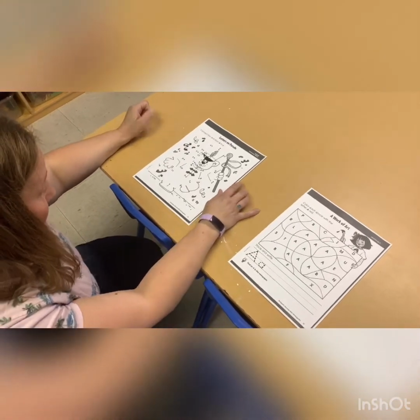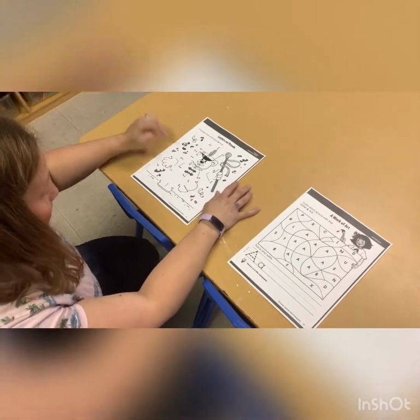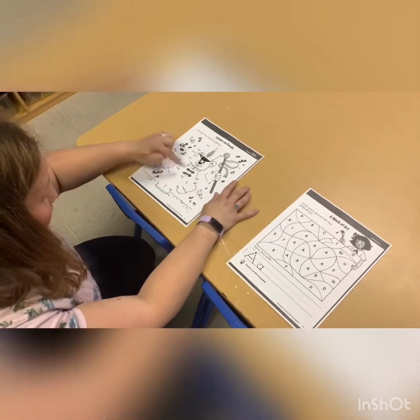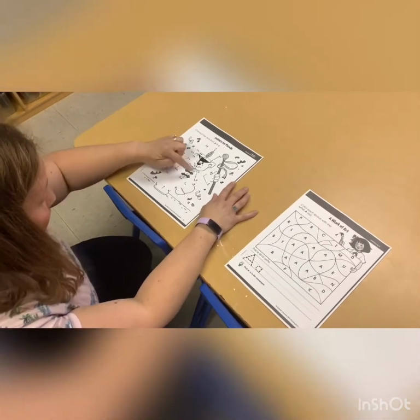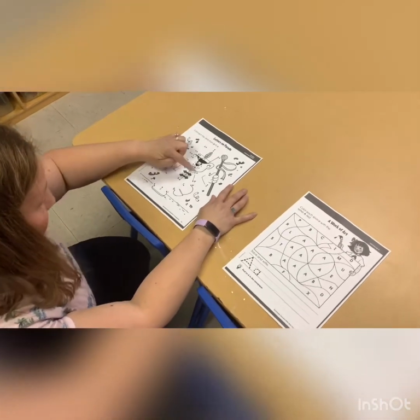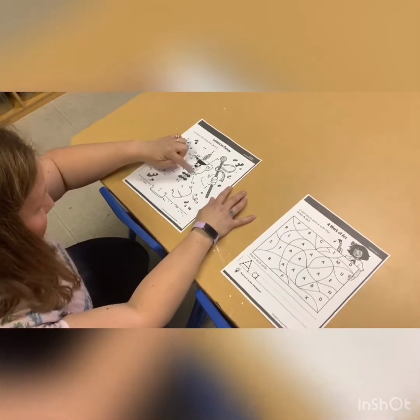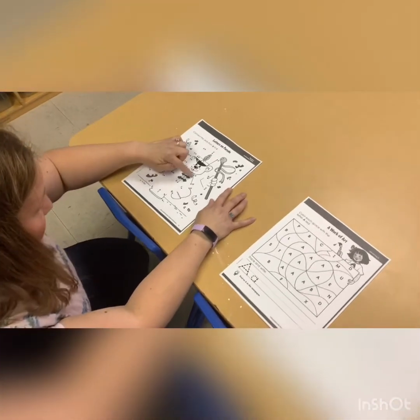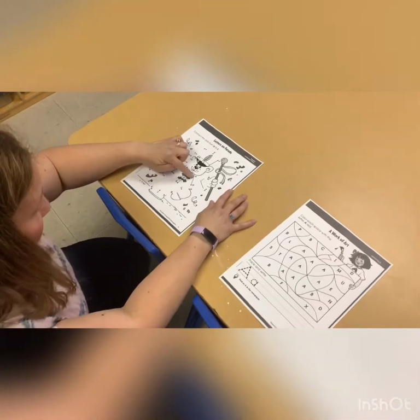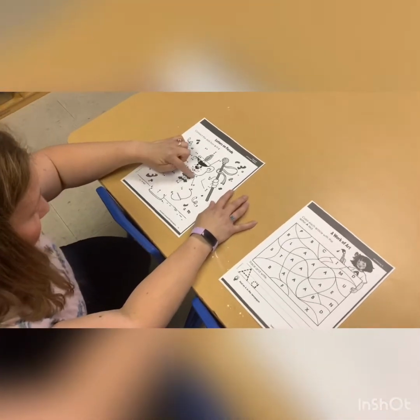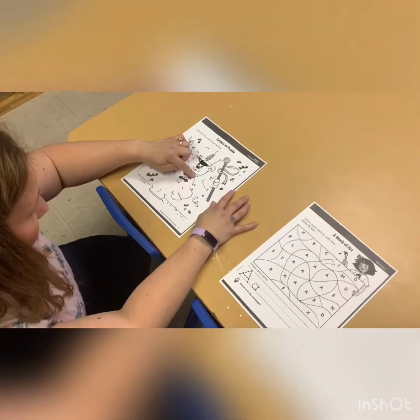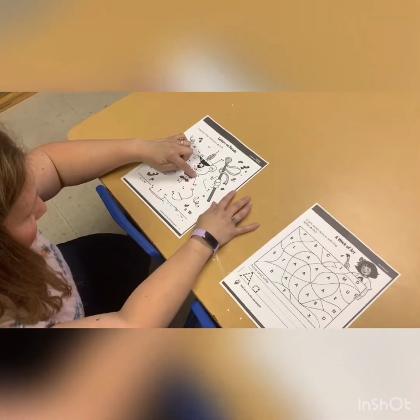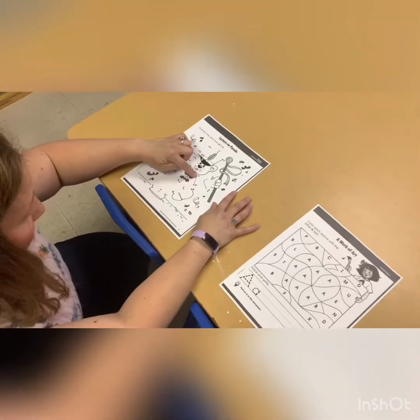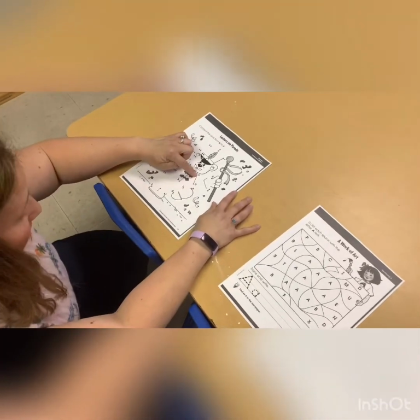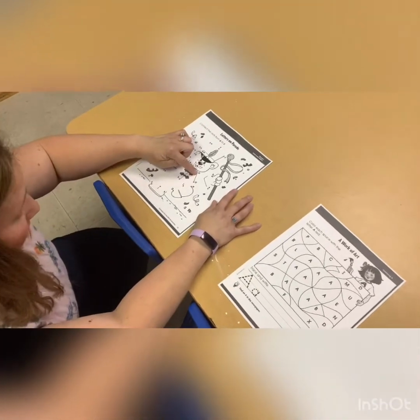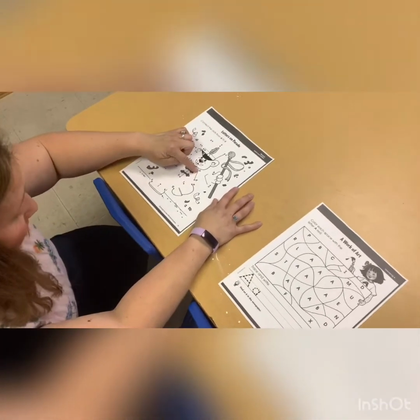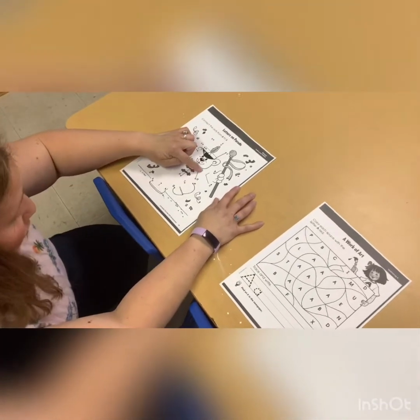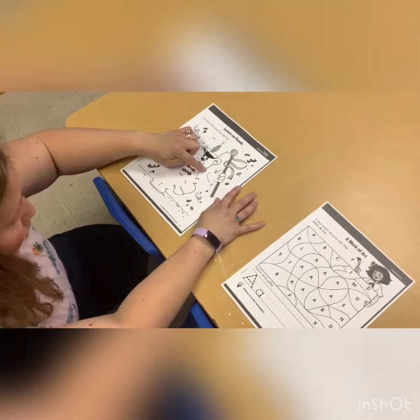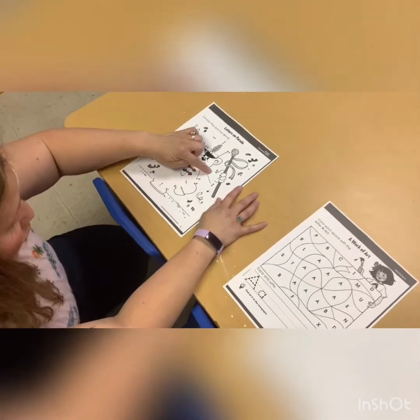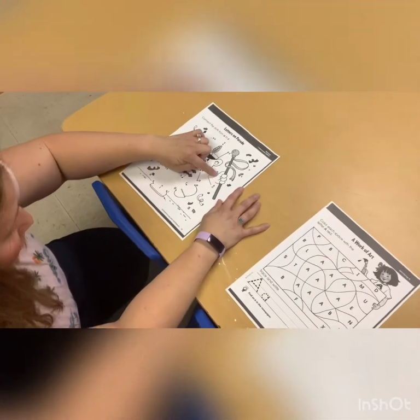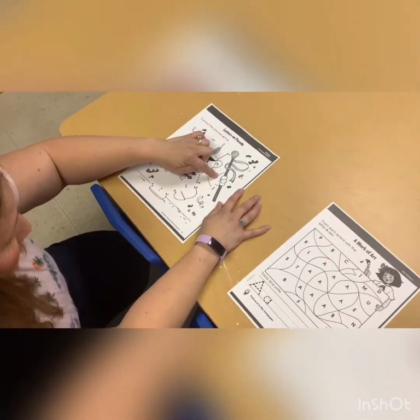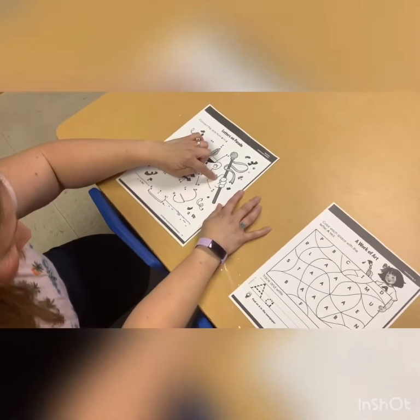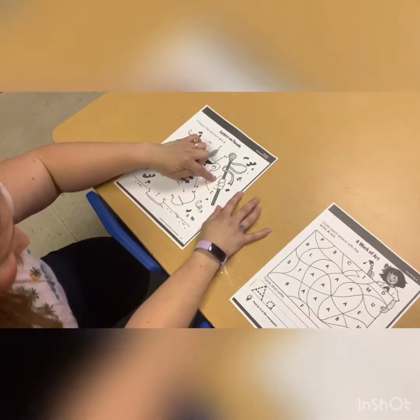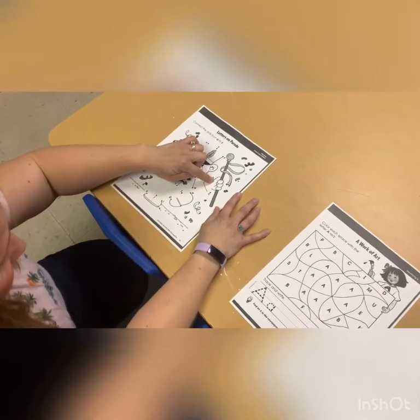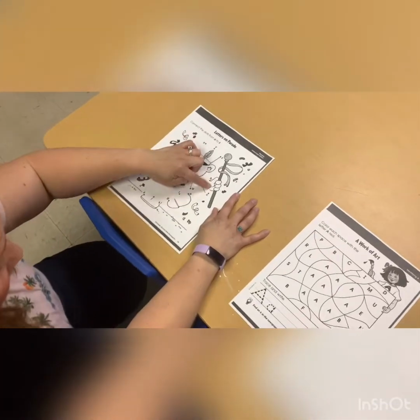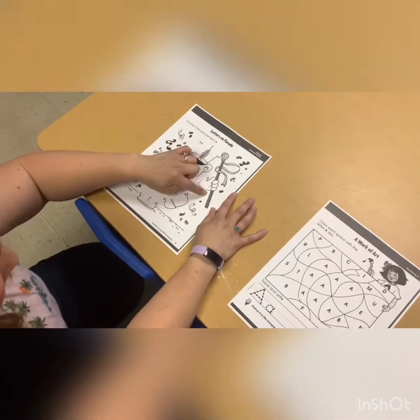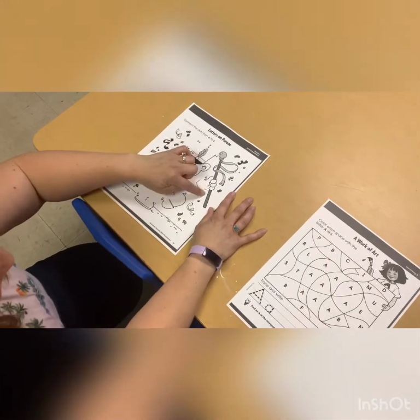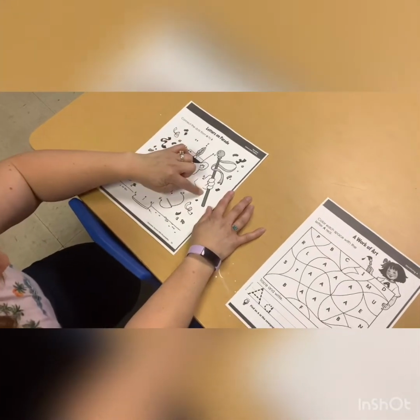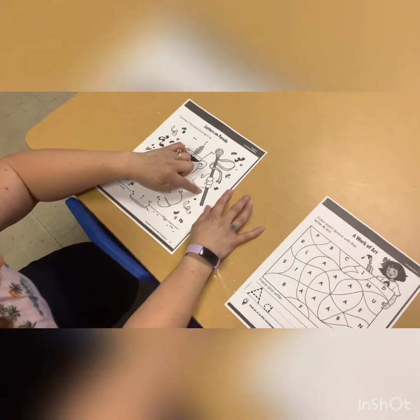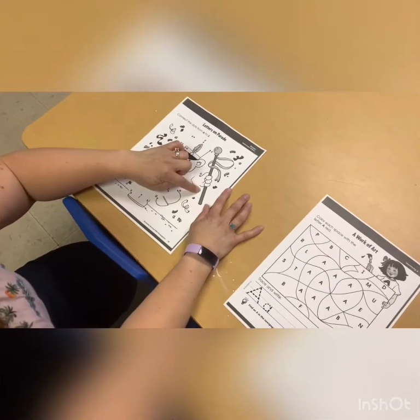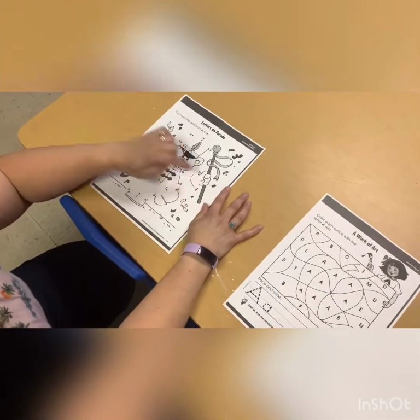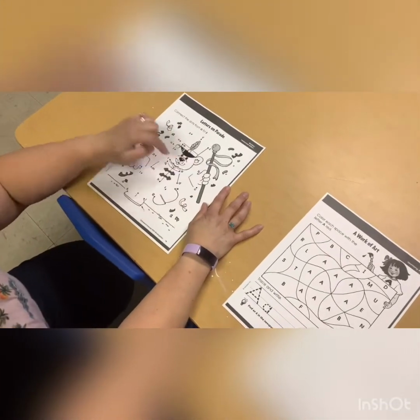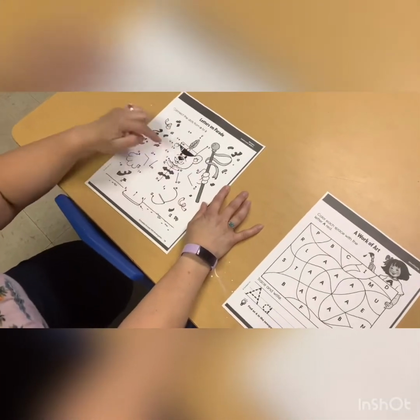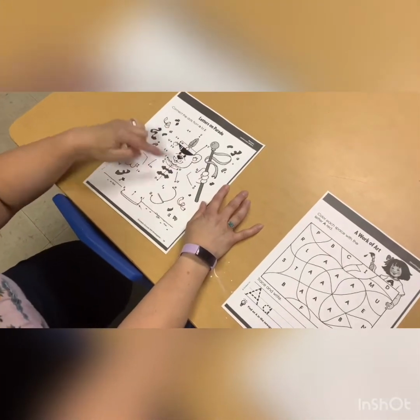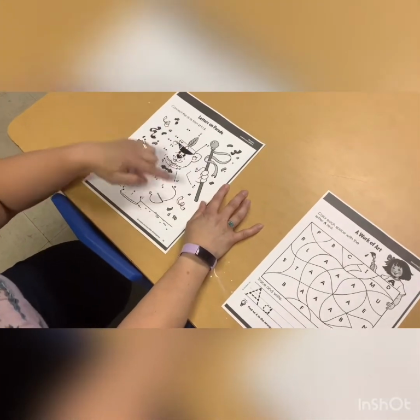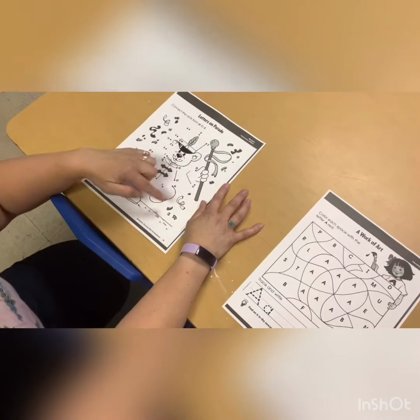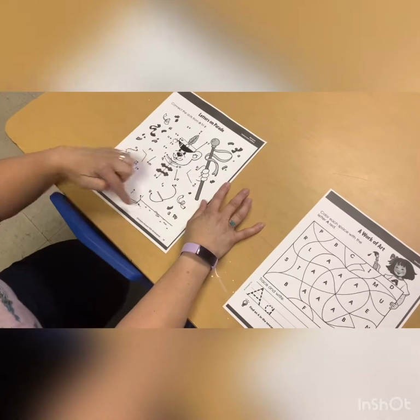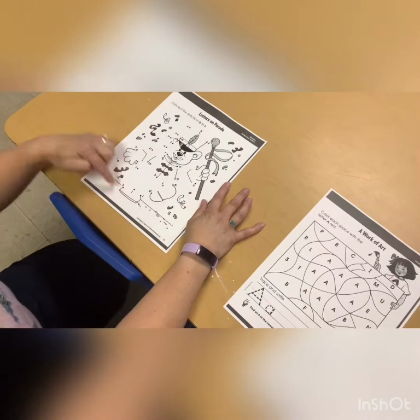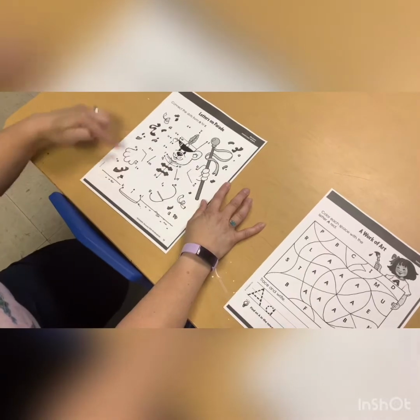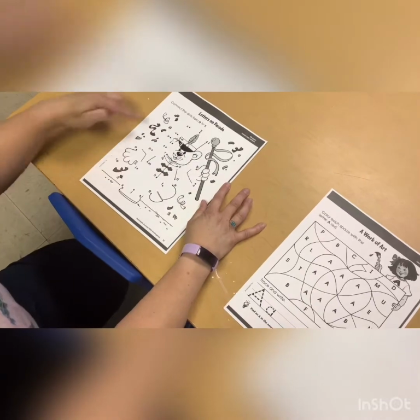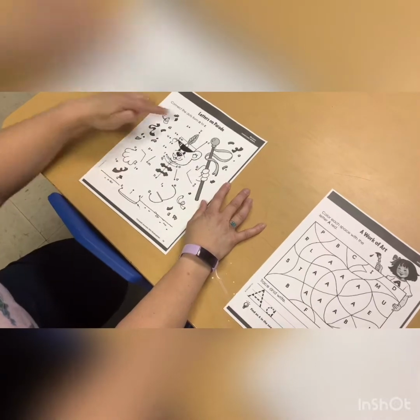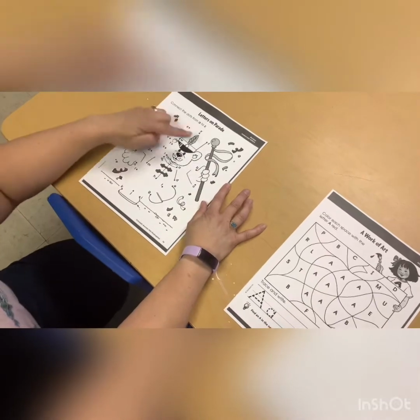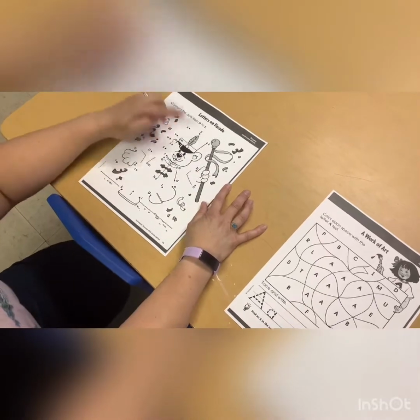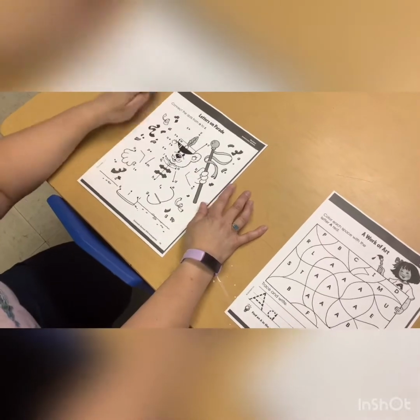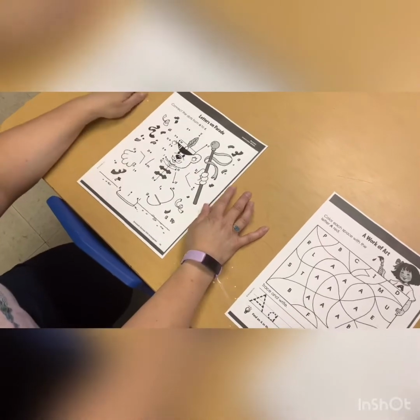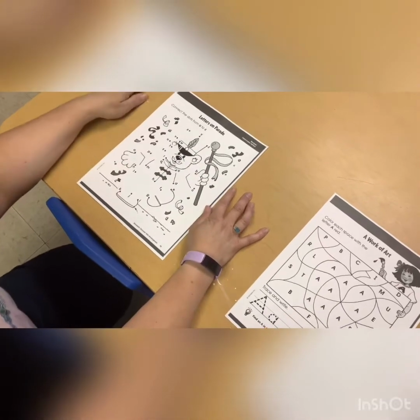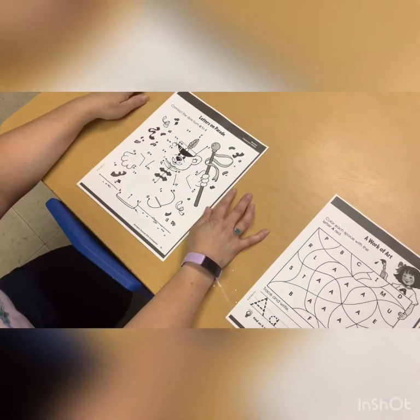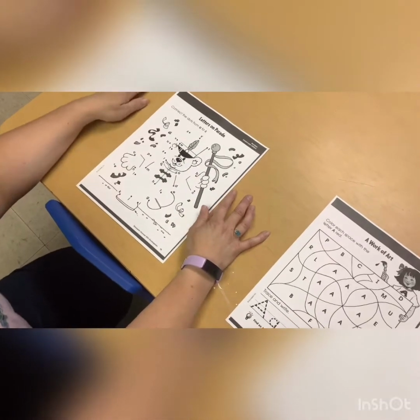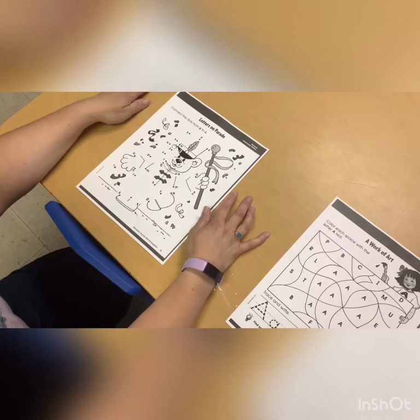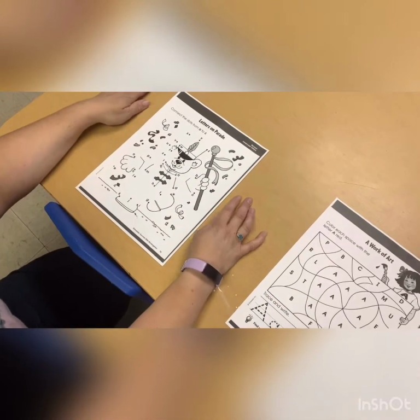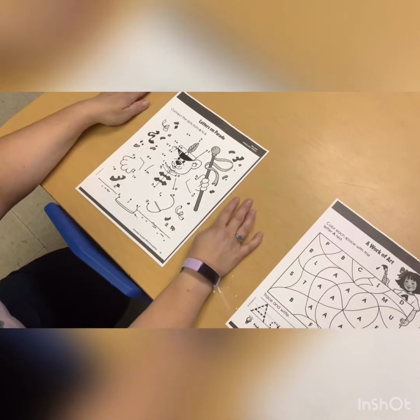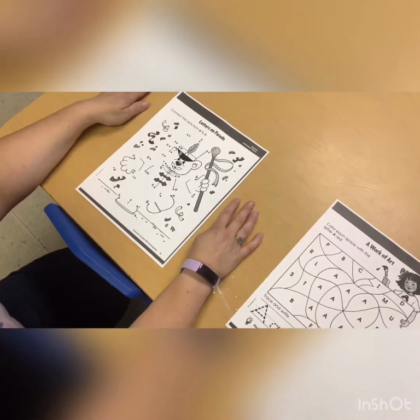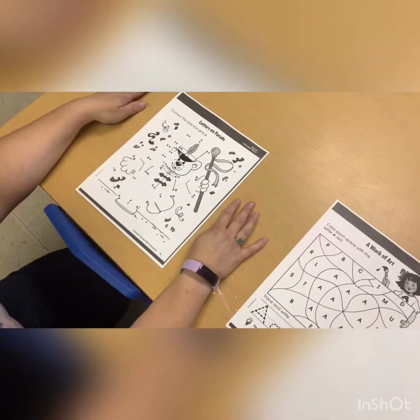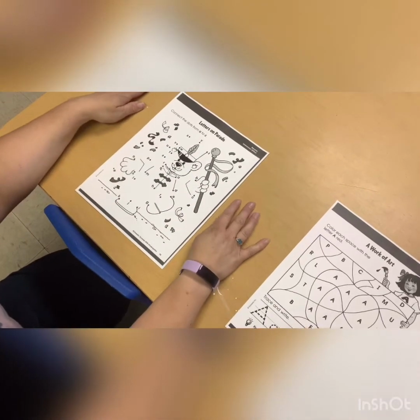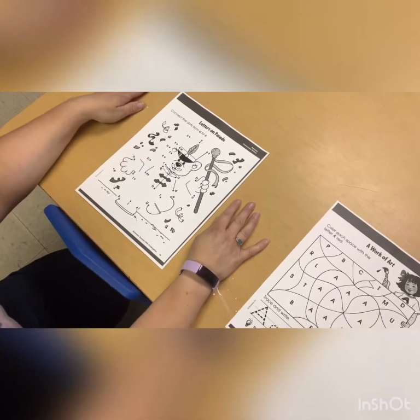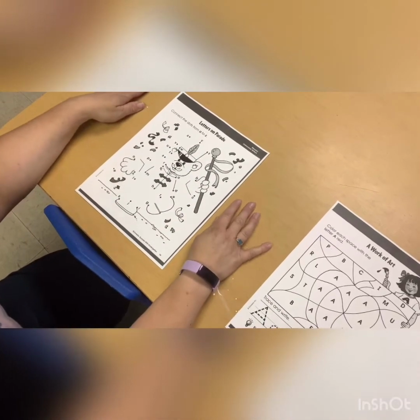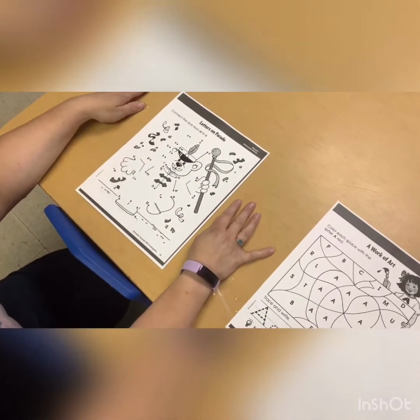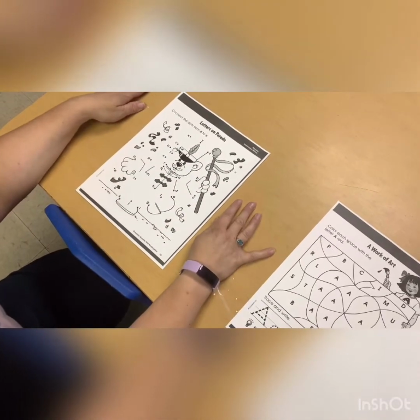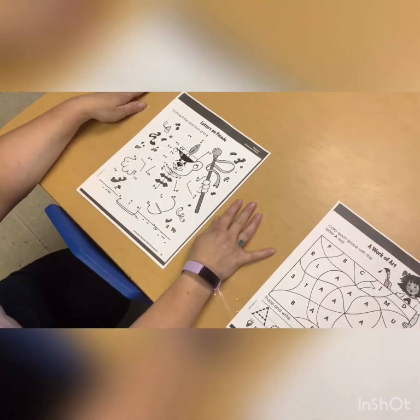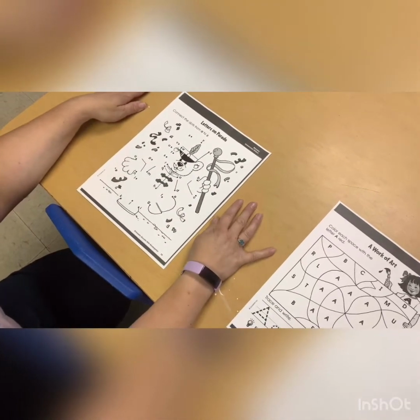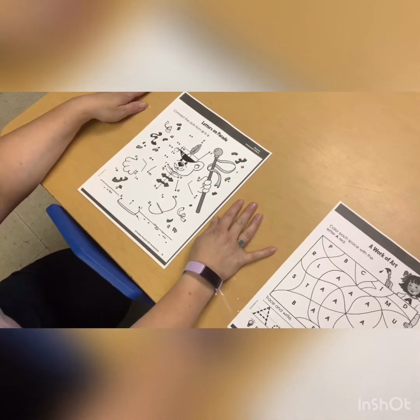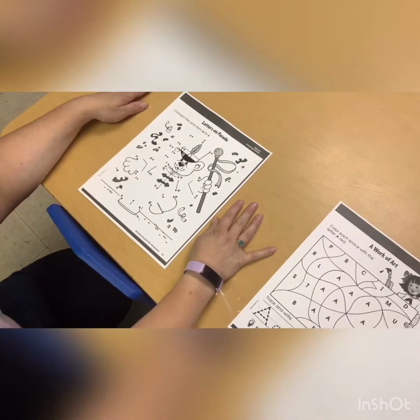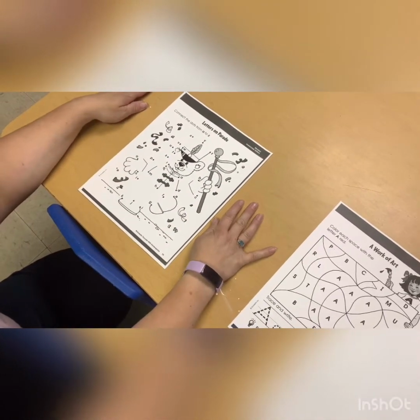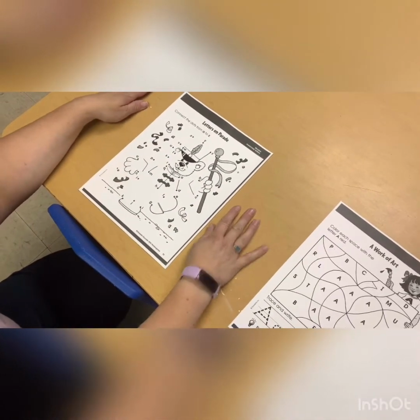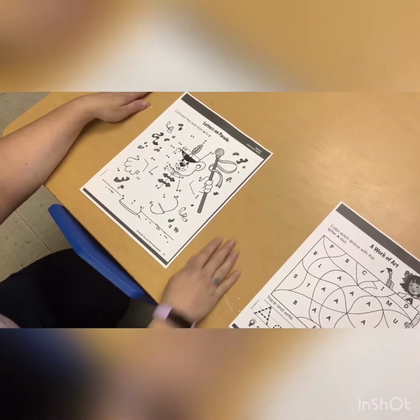Here's the A and we'll go to B and C. We'll put that whole thing together and then afterwards you could color it.